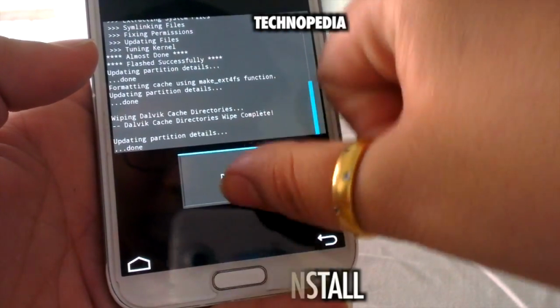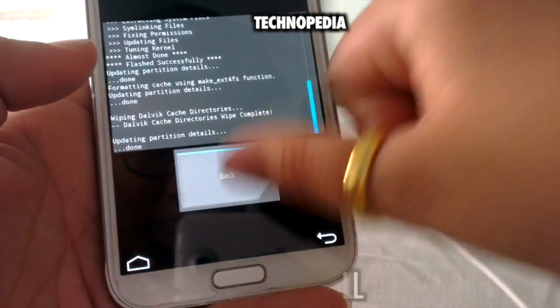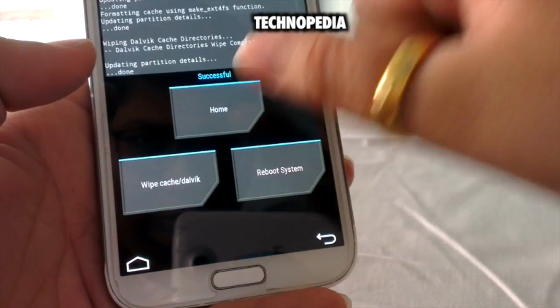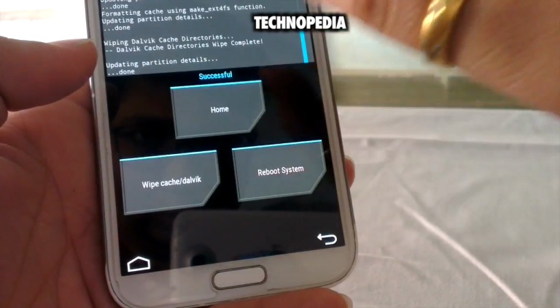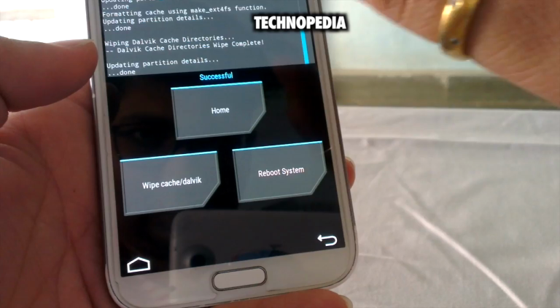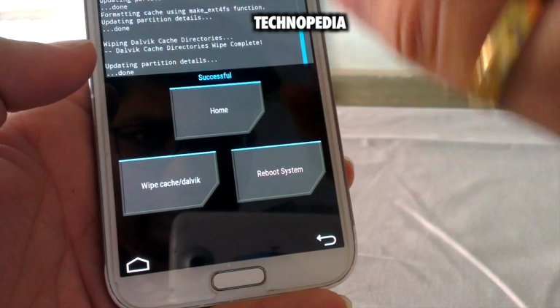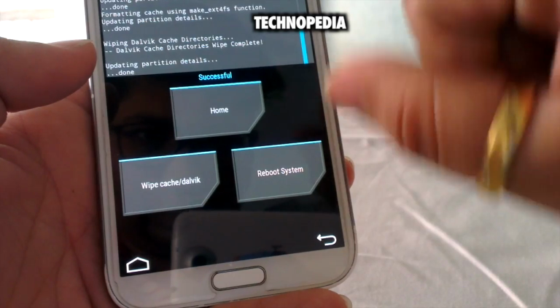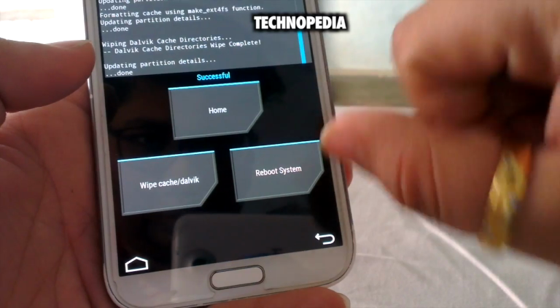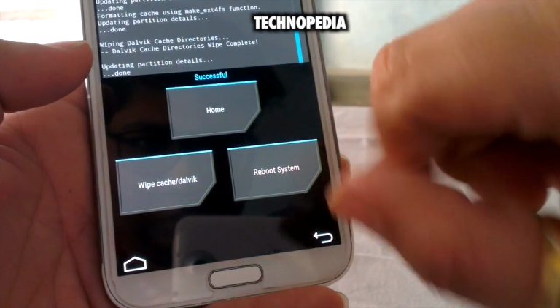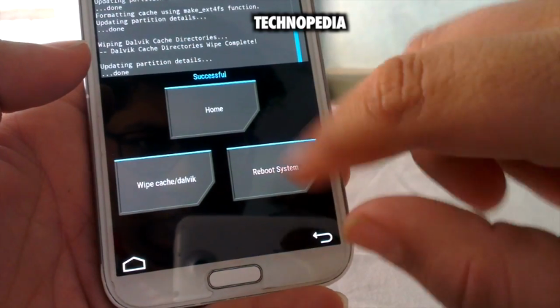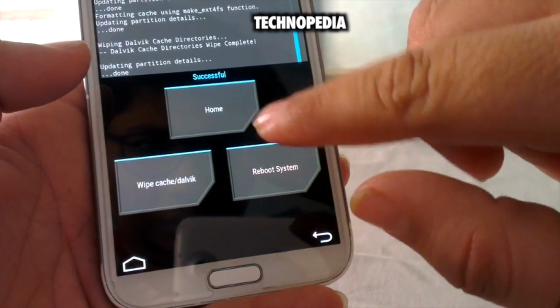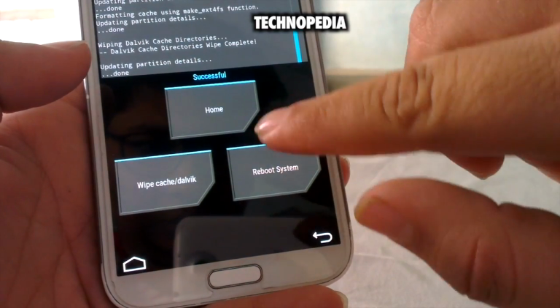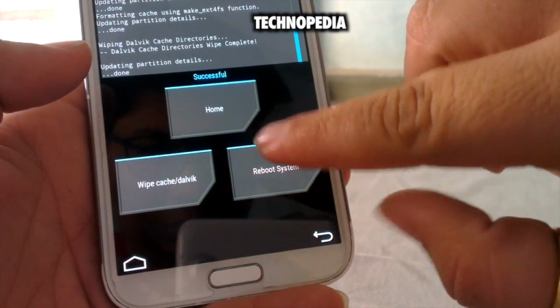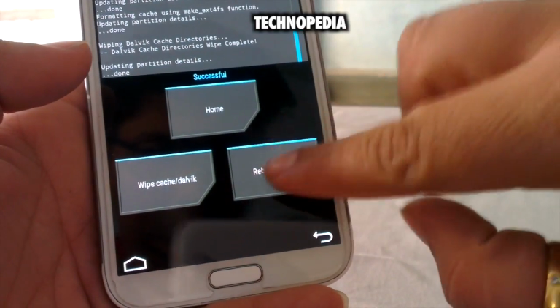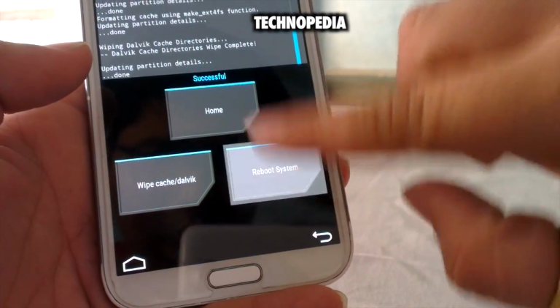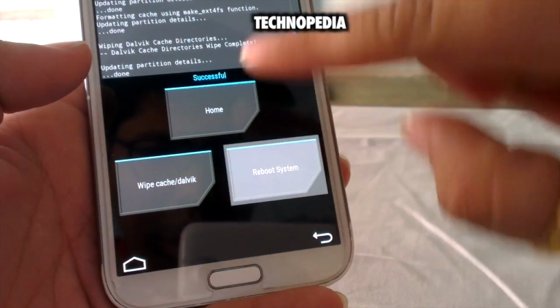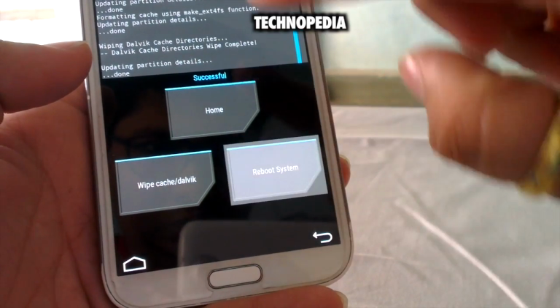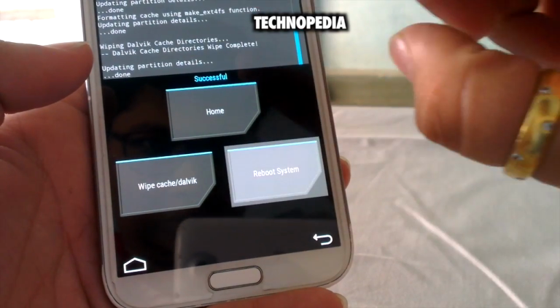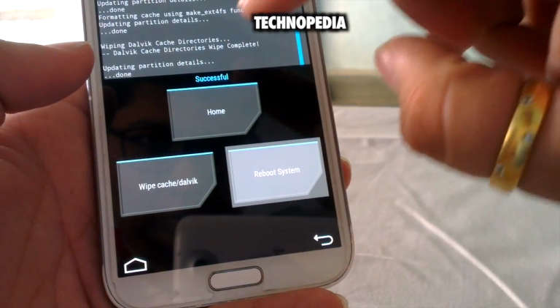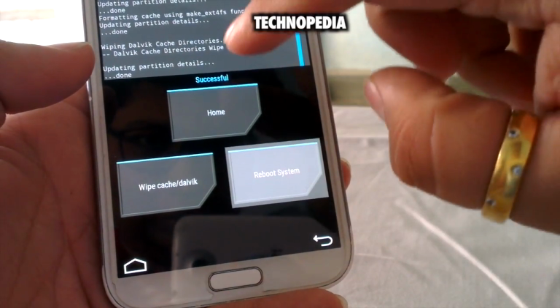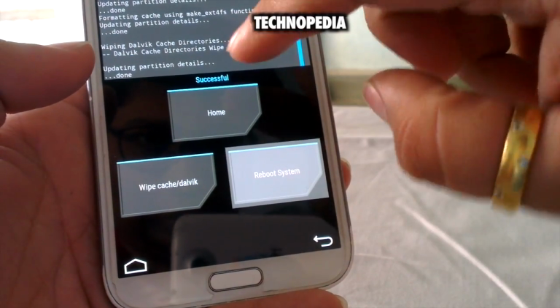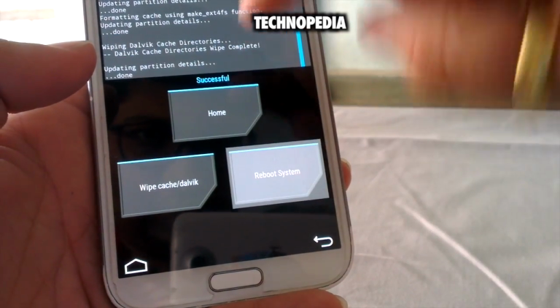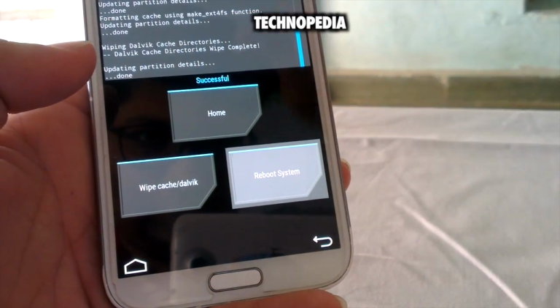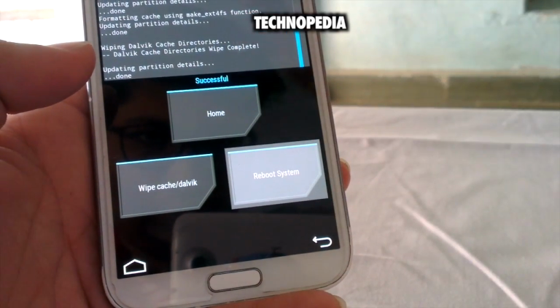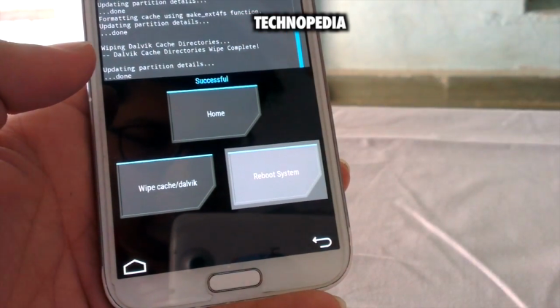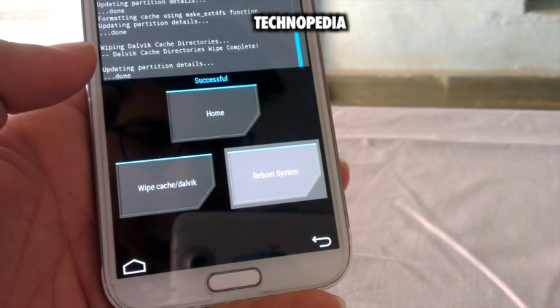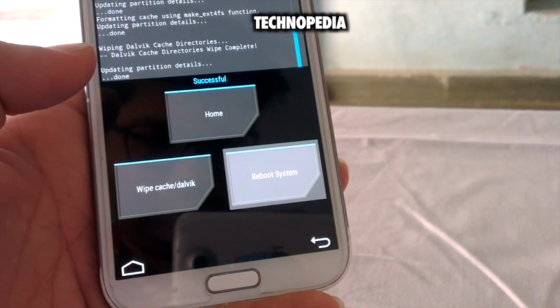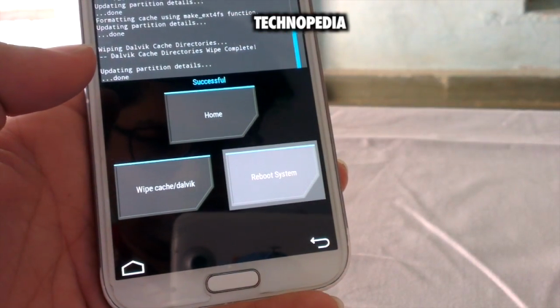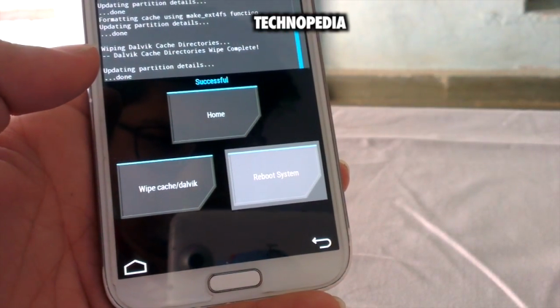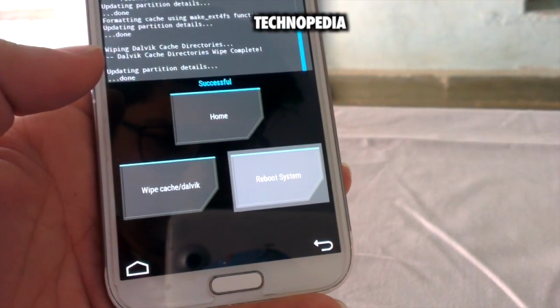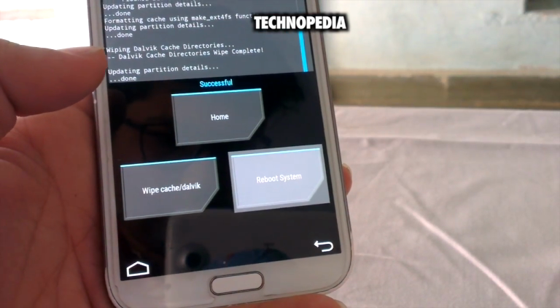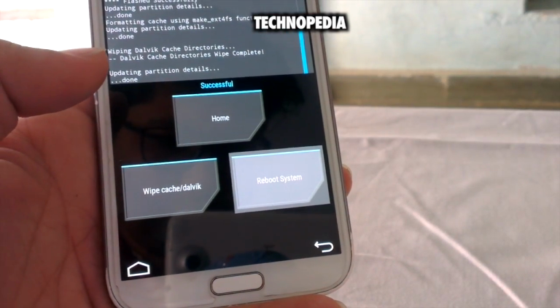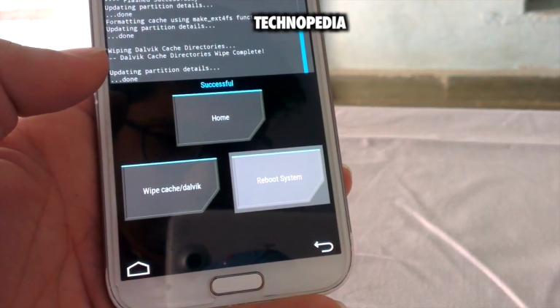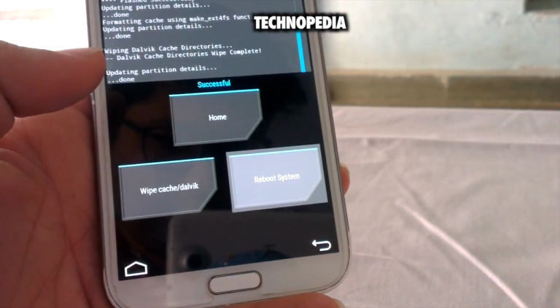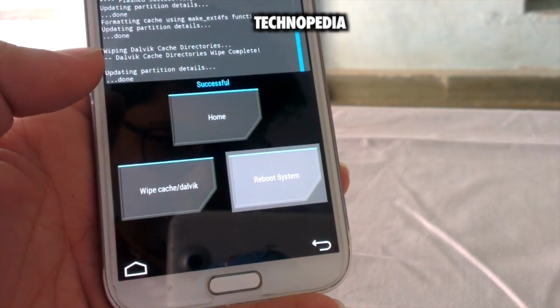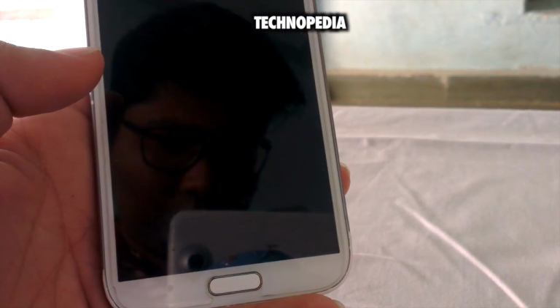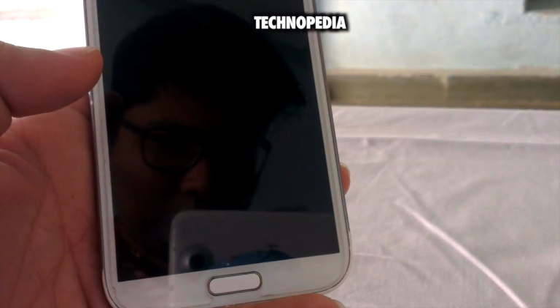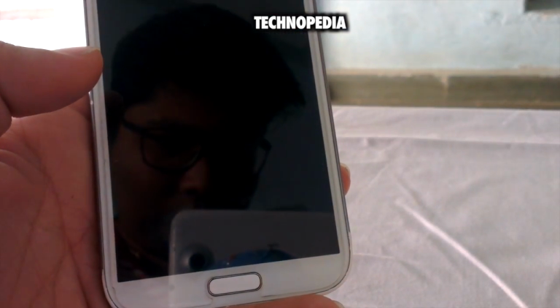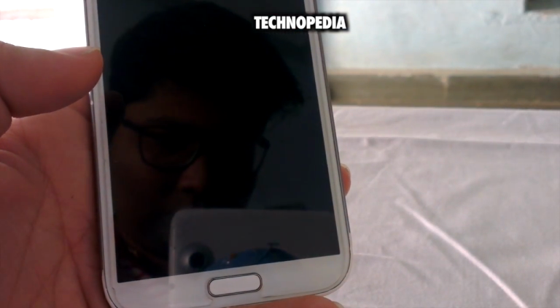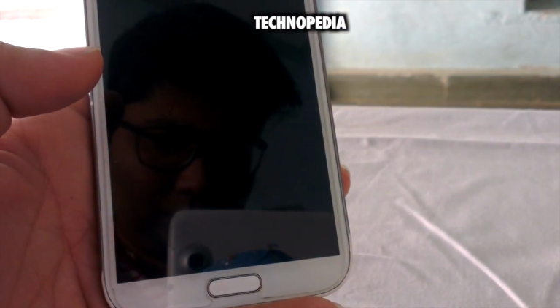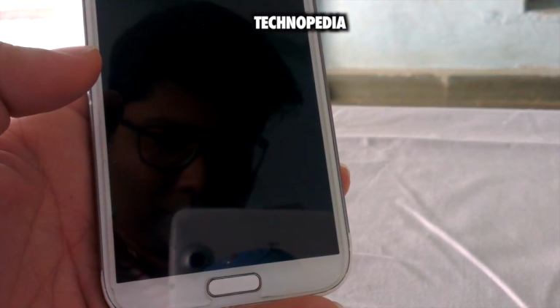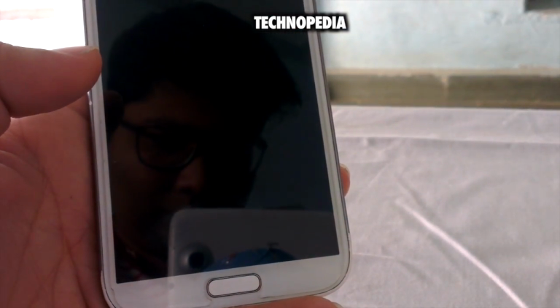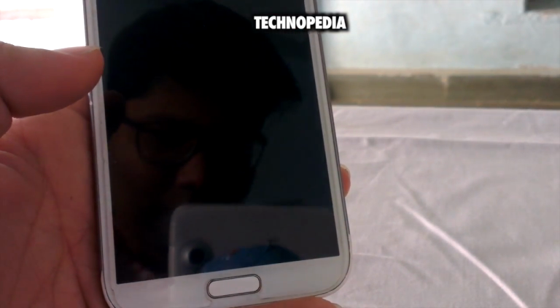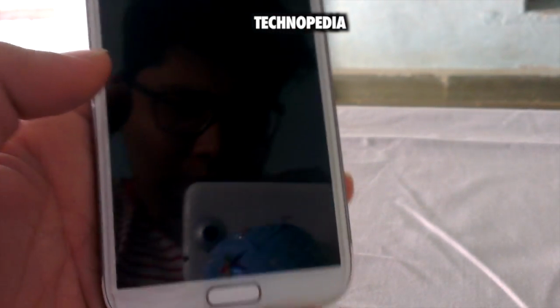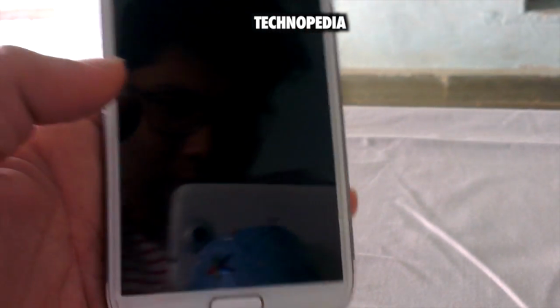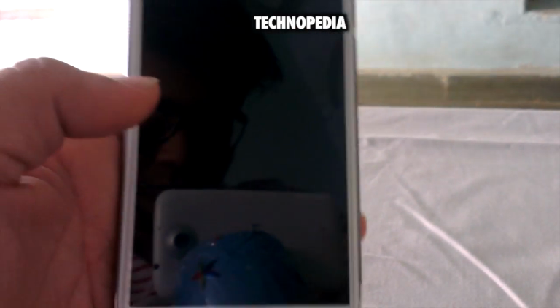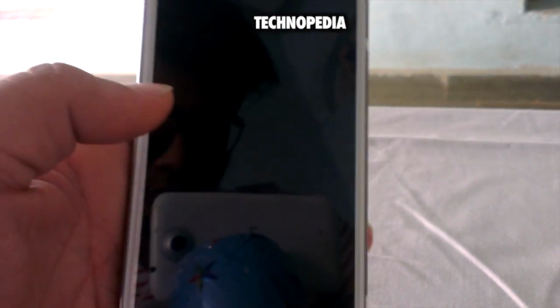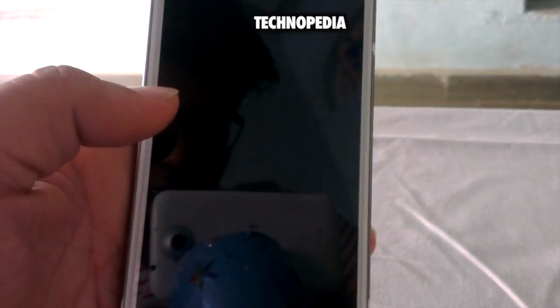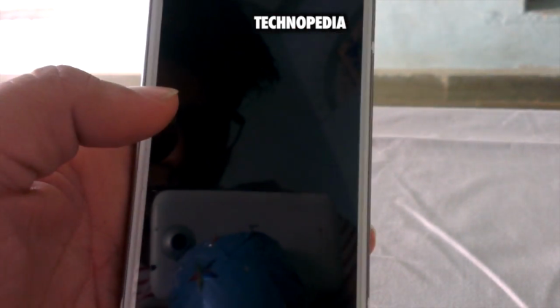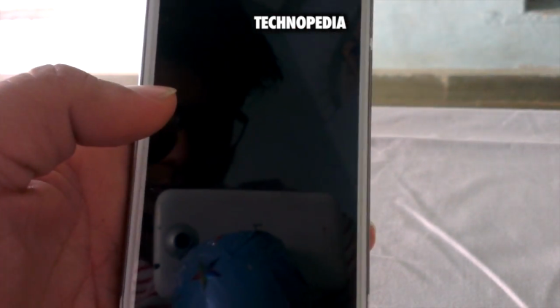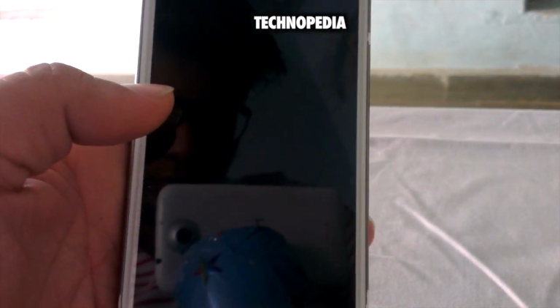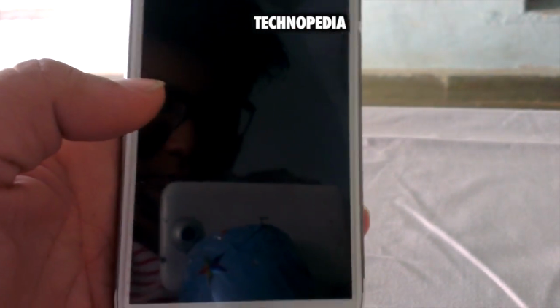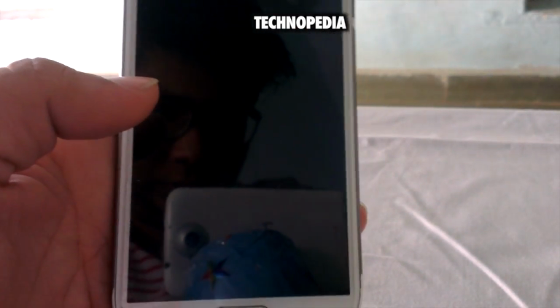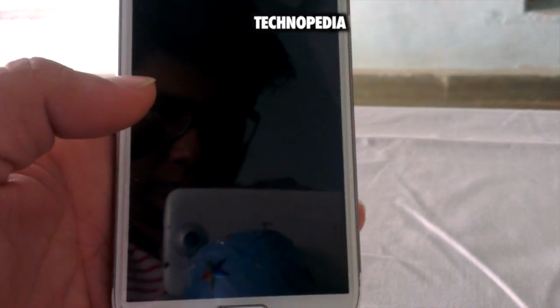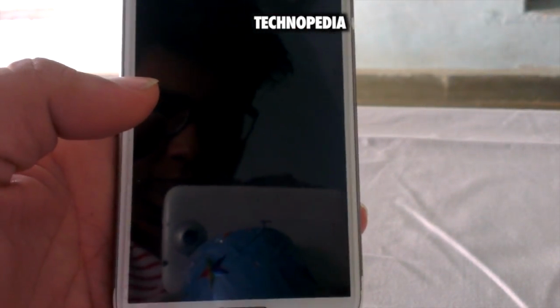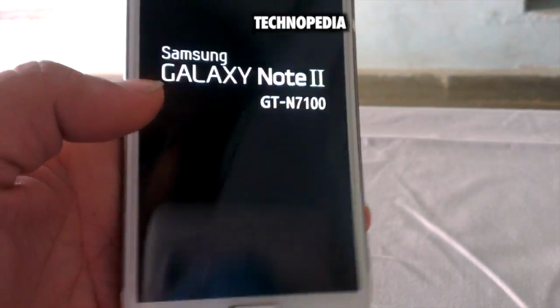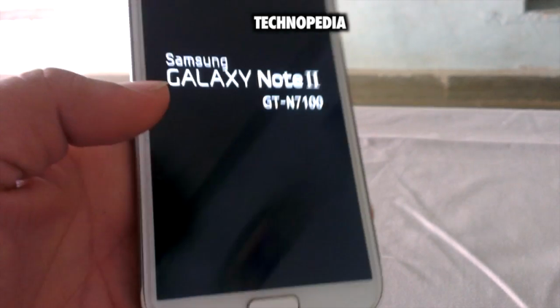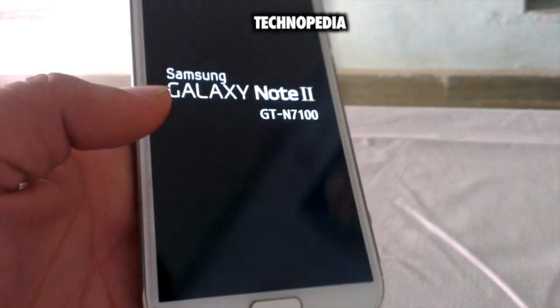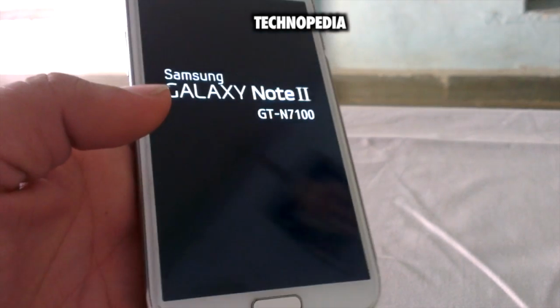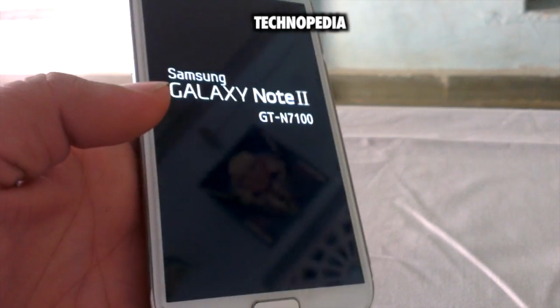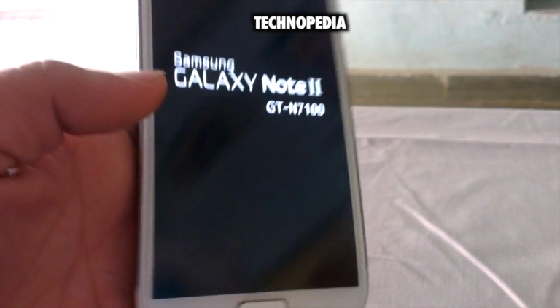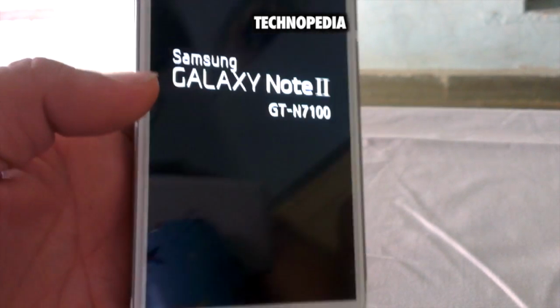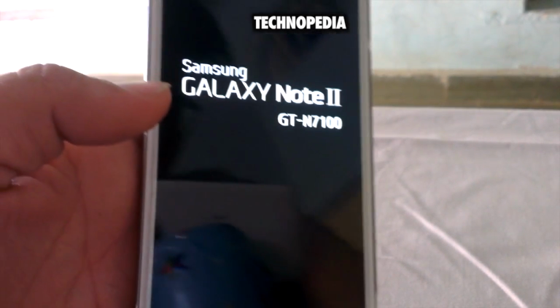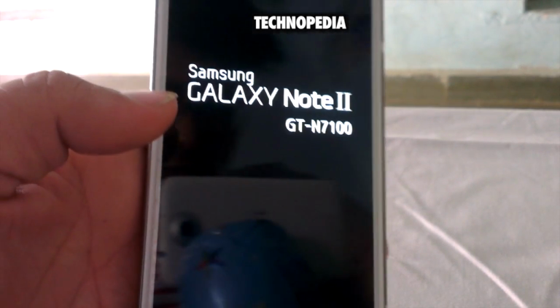Just click on back, then reboot system. Let's see if it works — fingers crossed, guys.